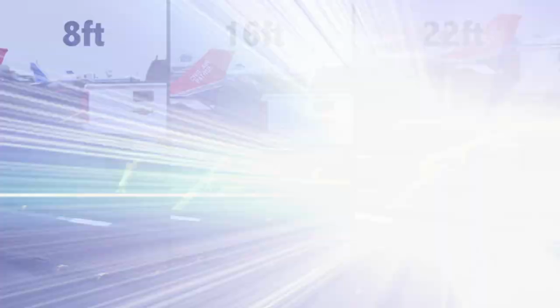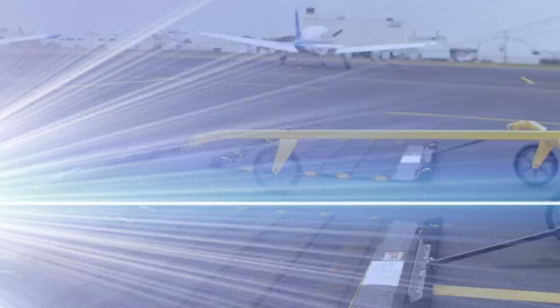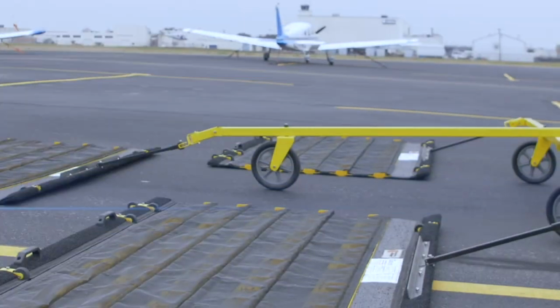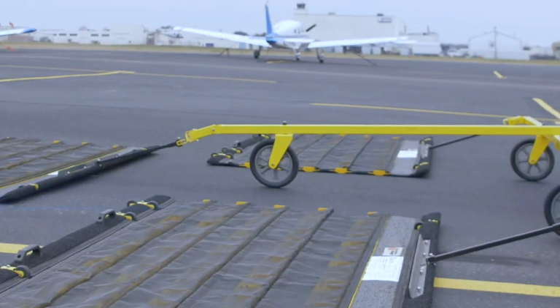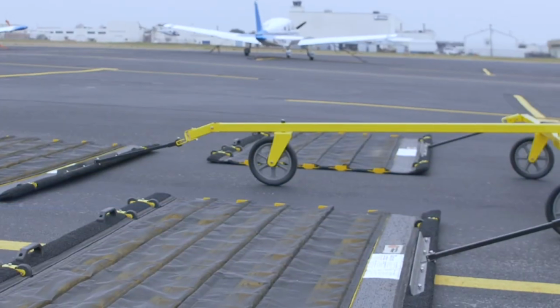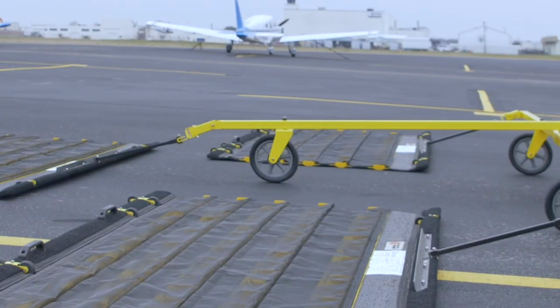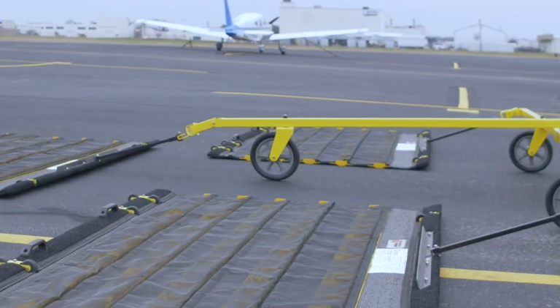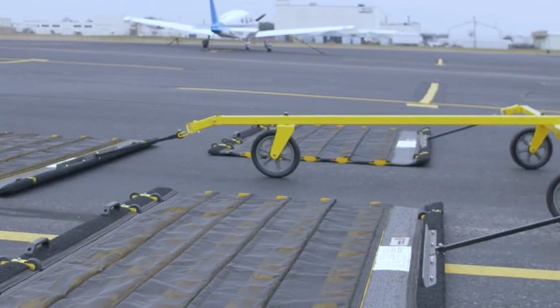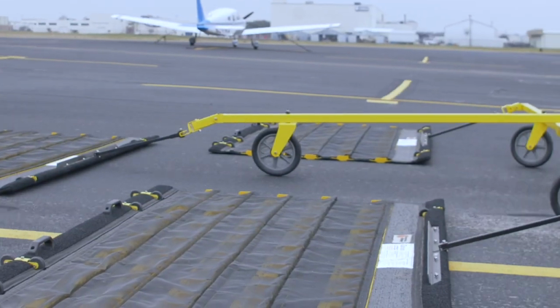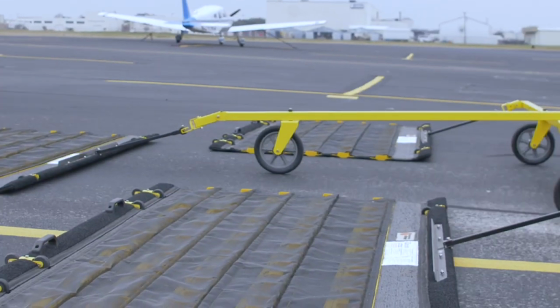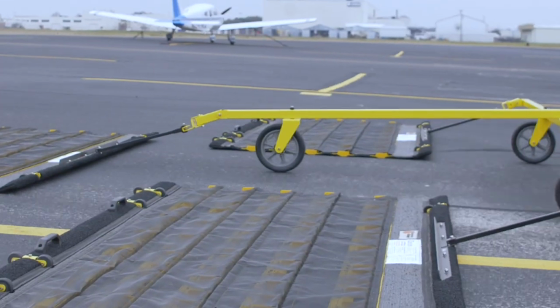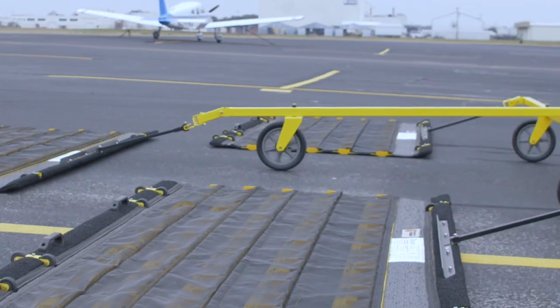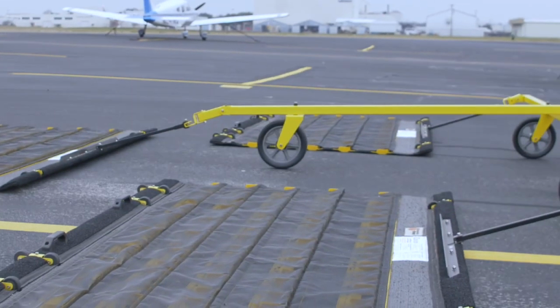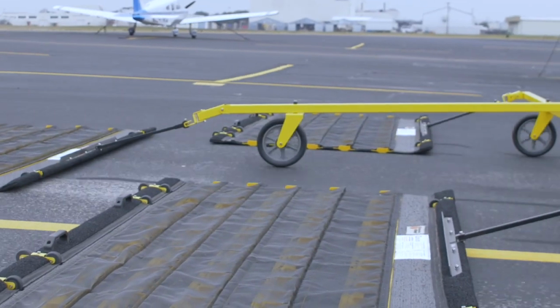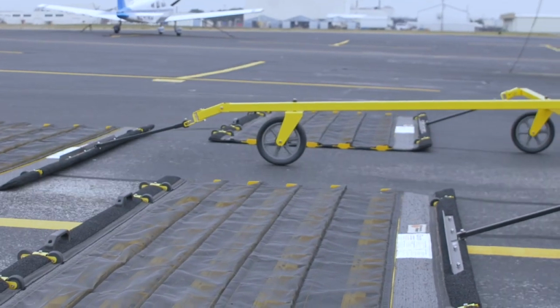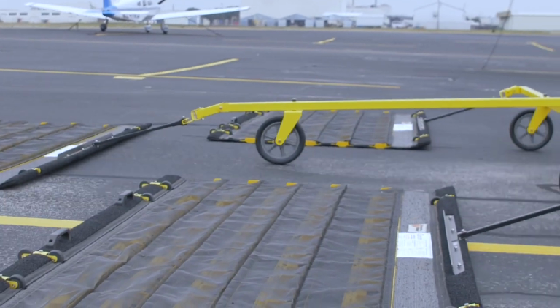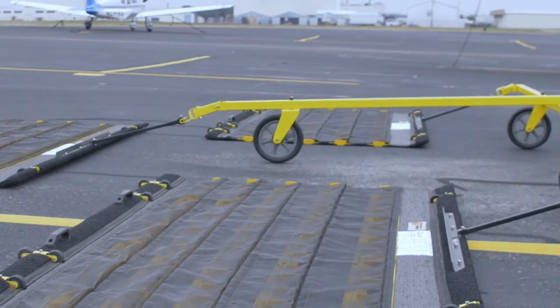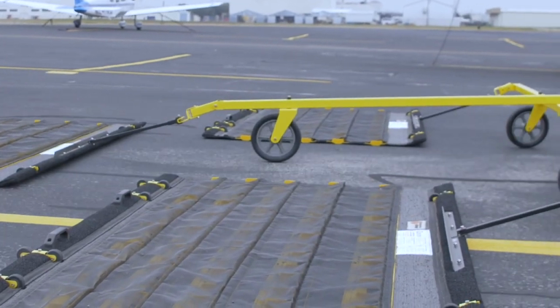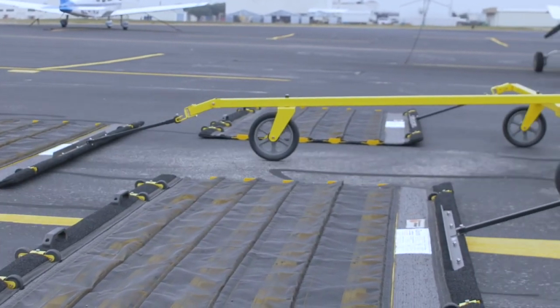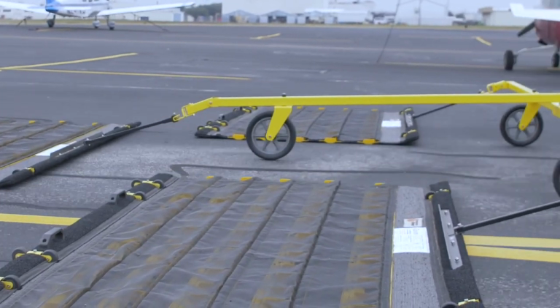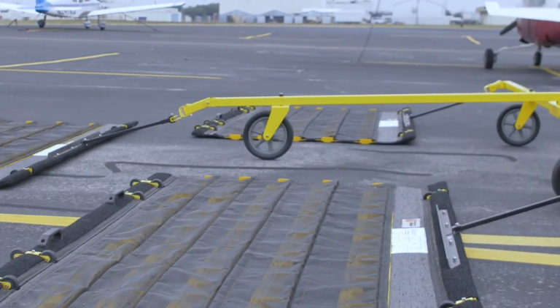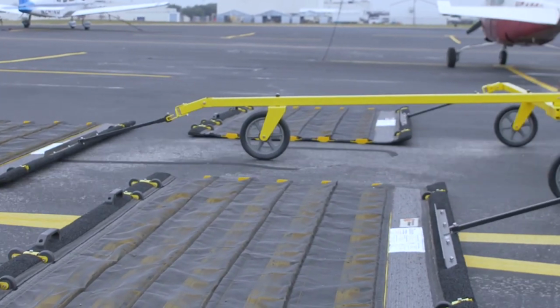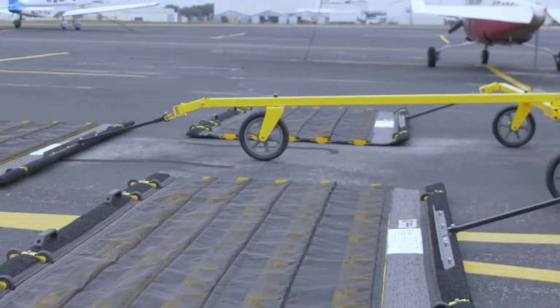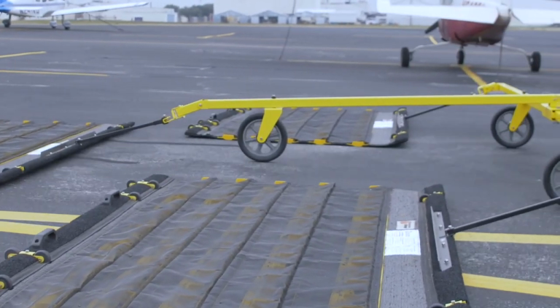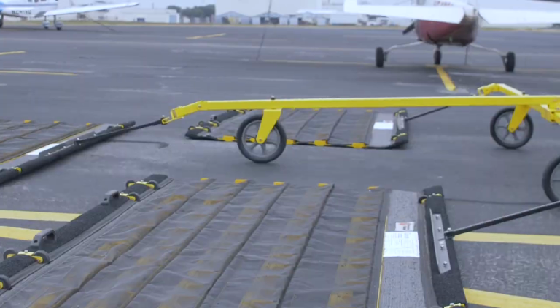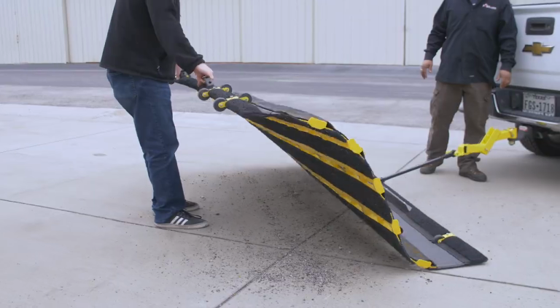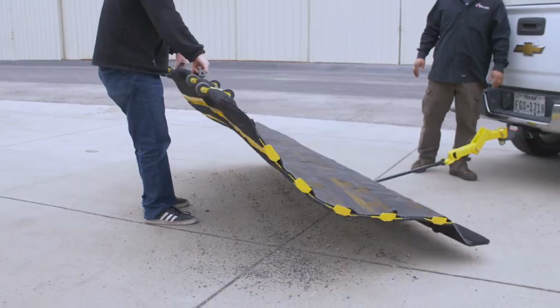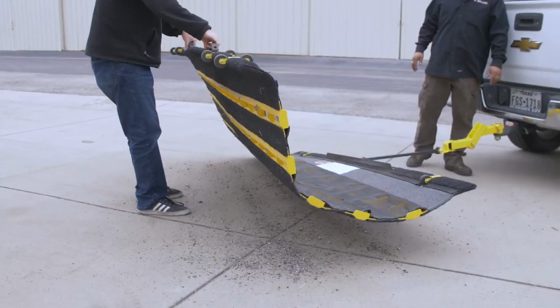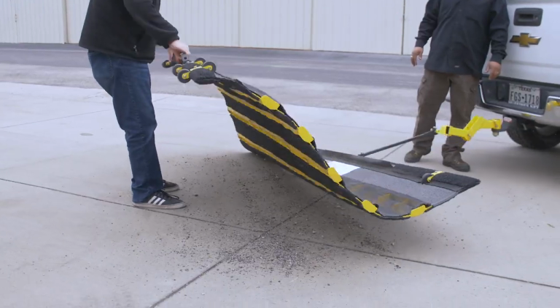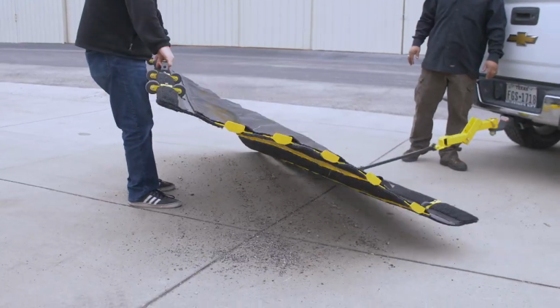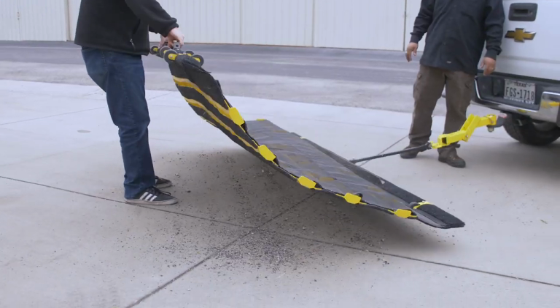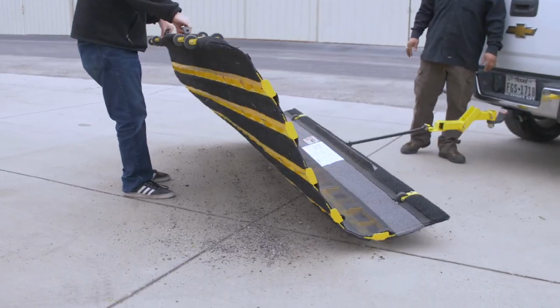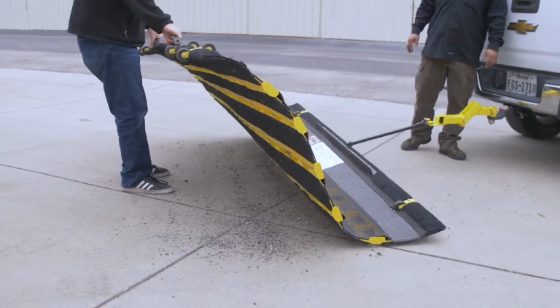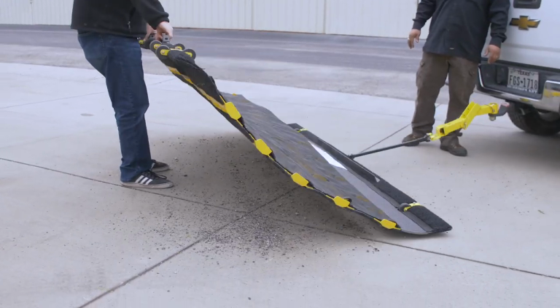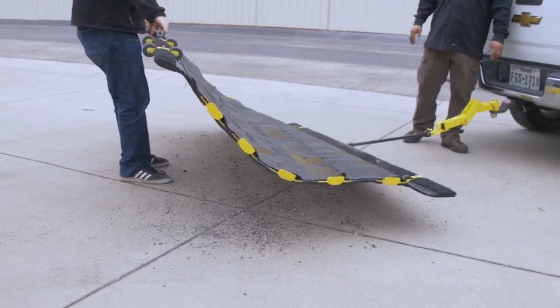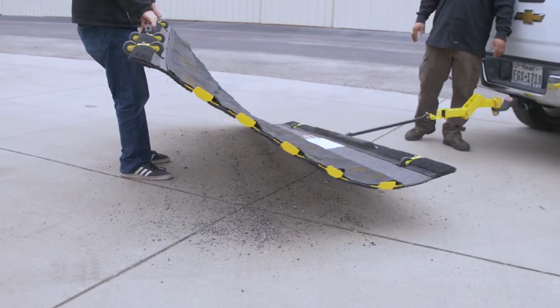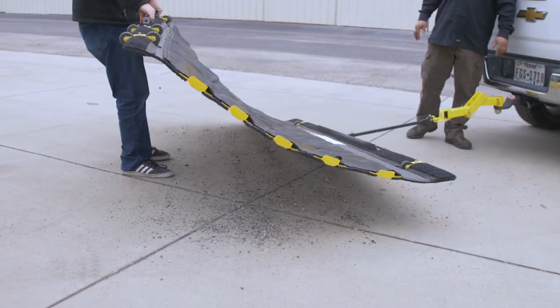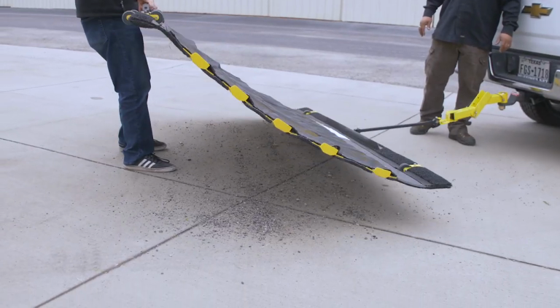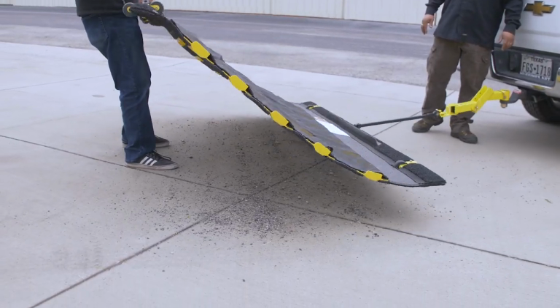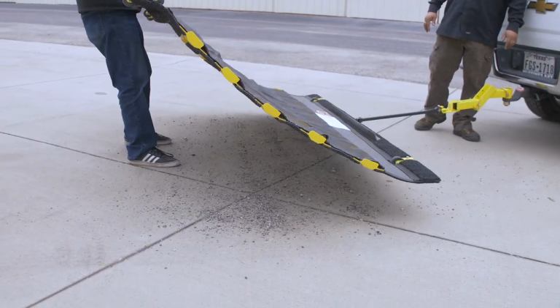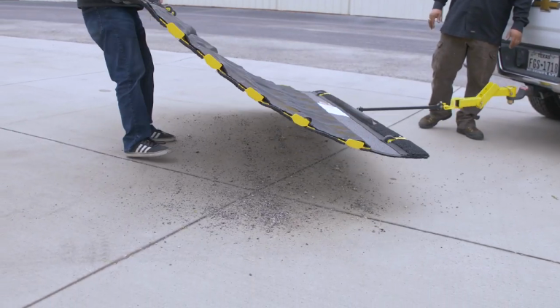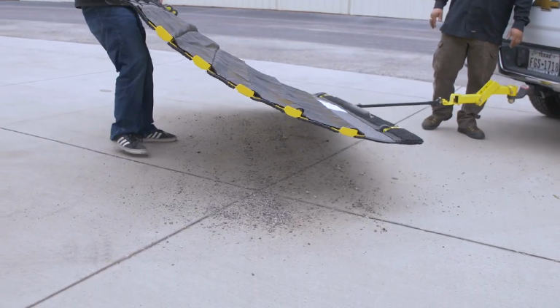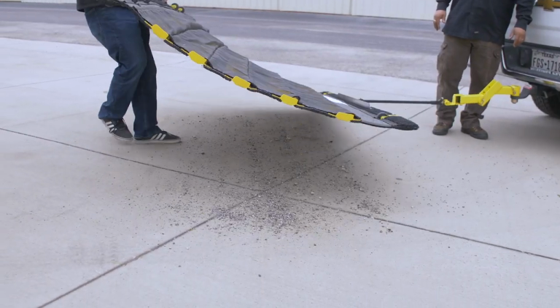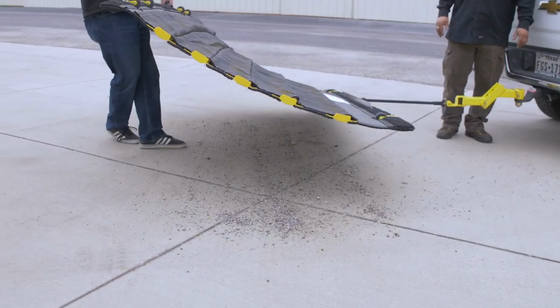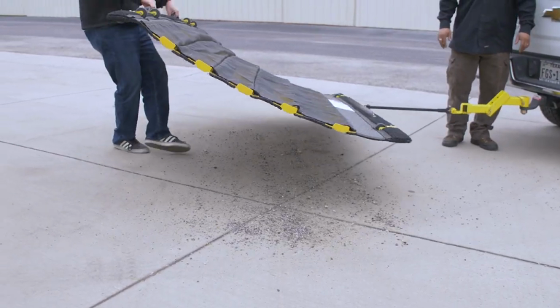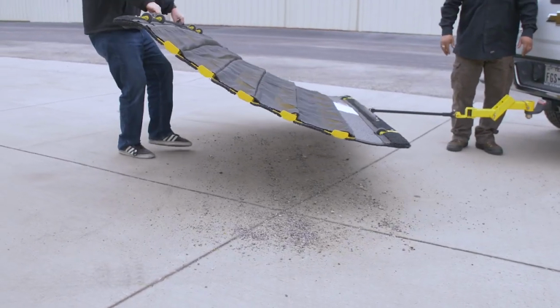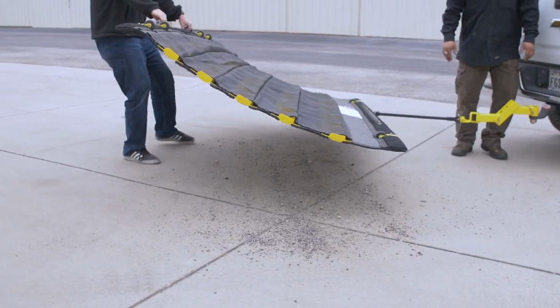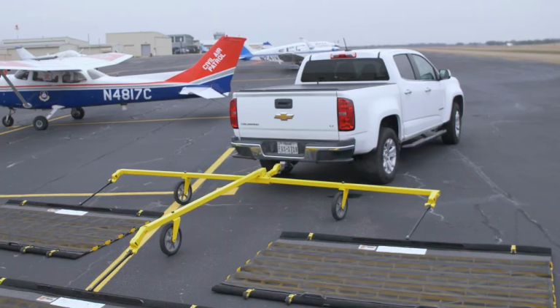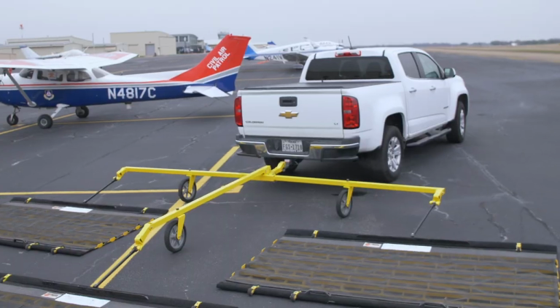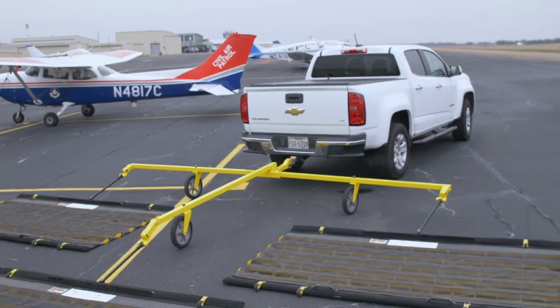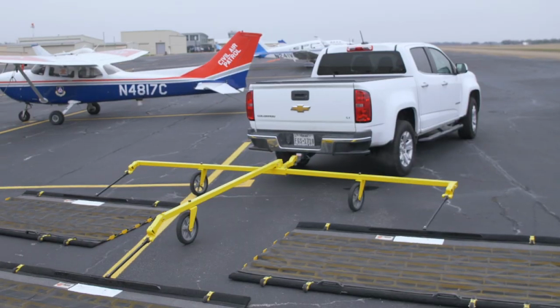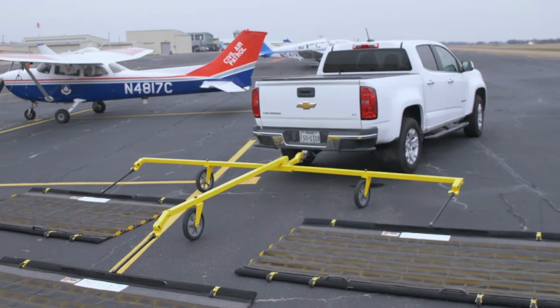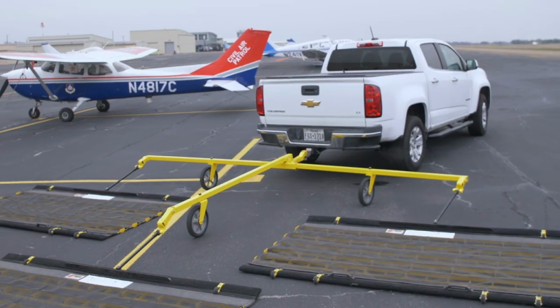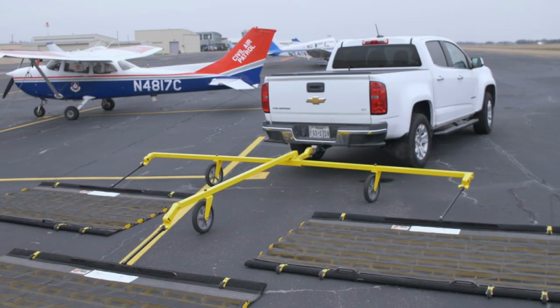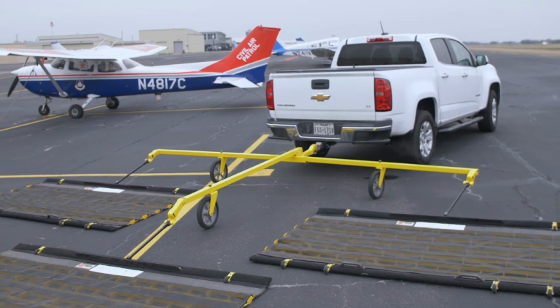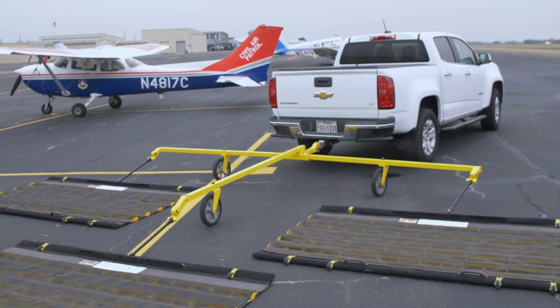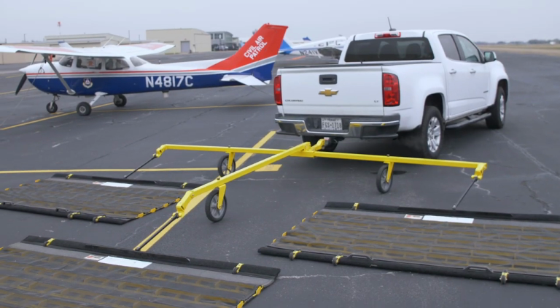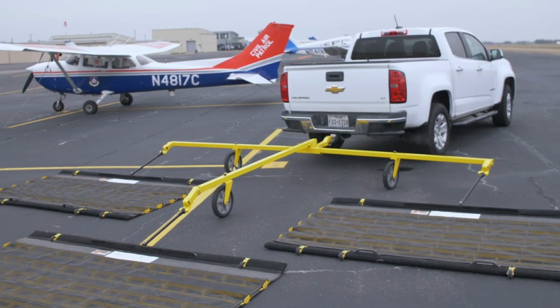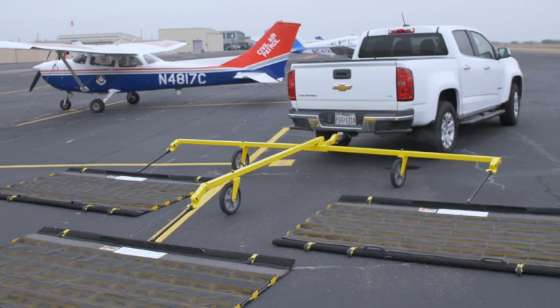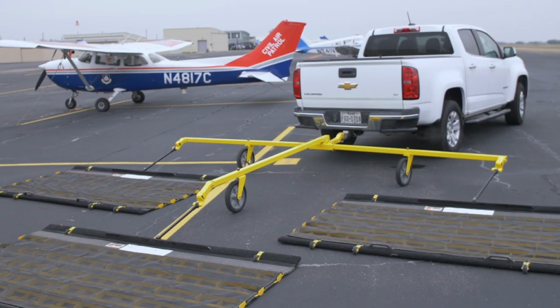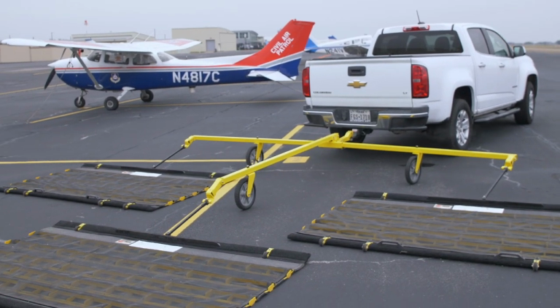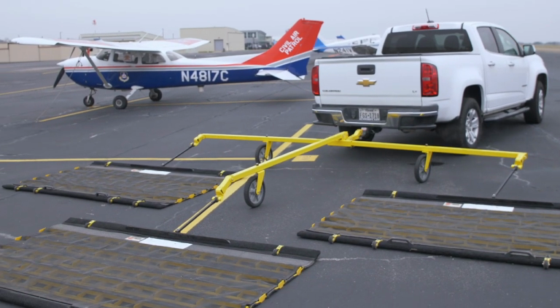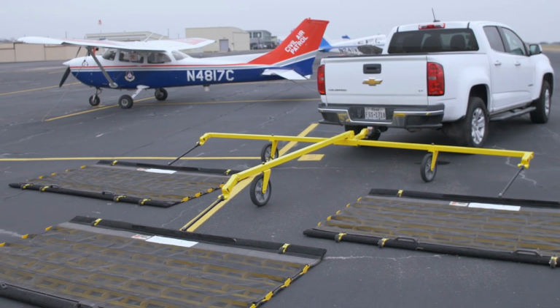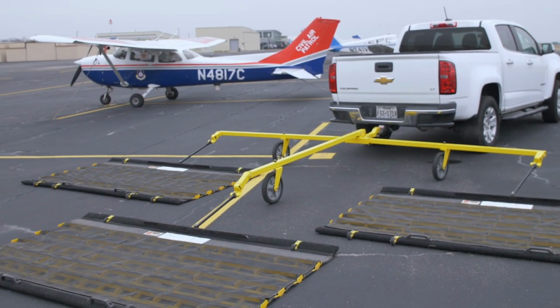Simple to assemble, it's scalable, portable, maintenance-free, fast, and effective — and it's FAA compliant.